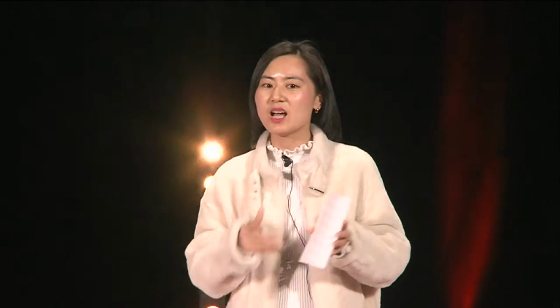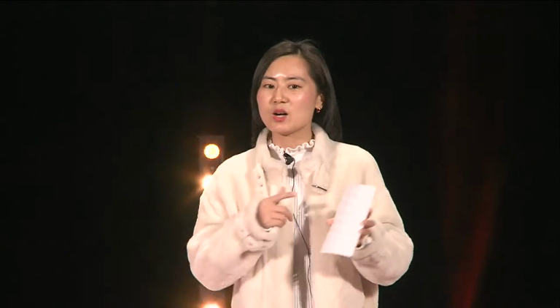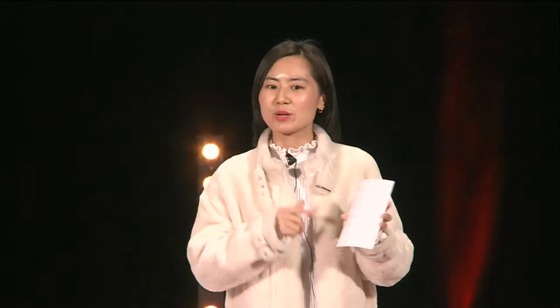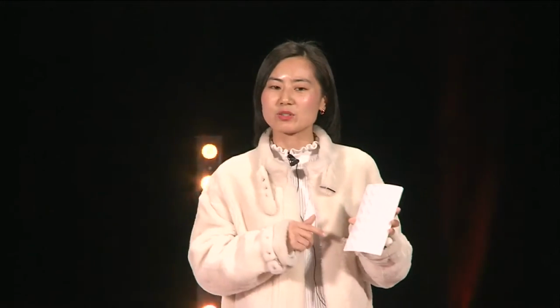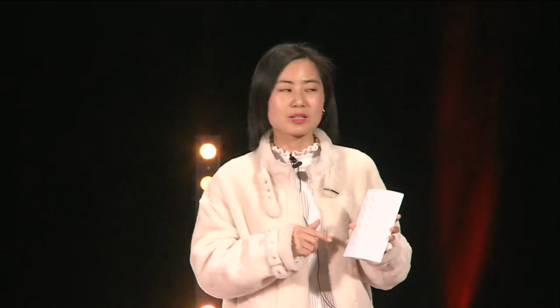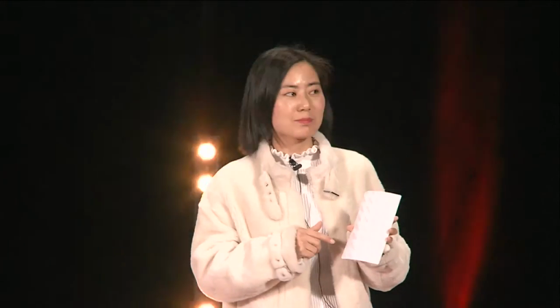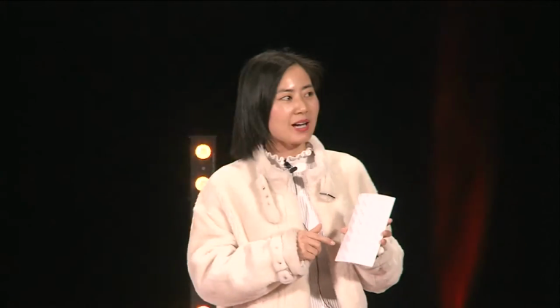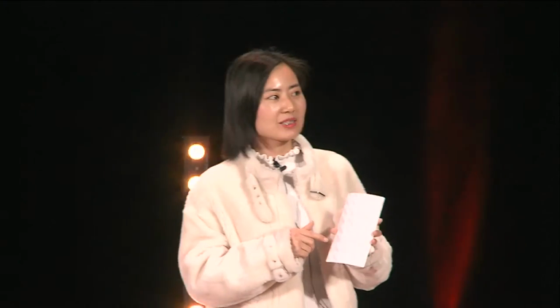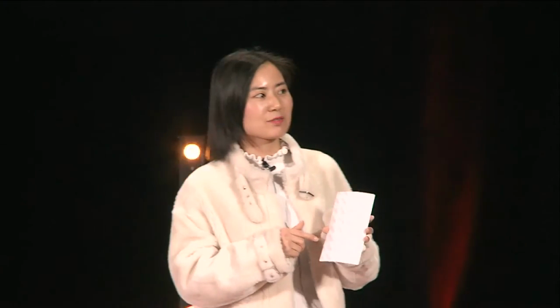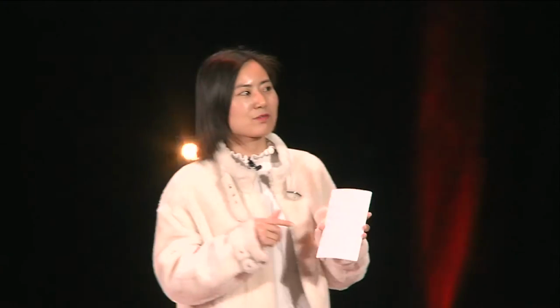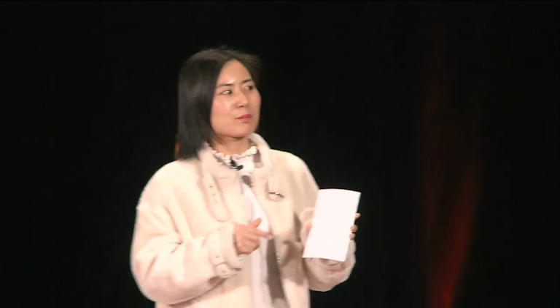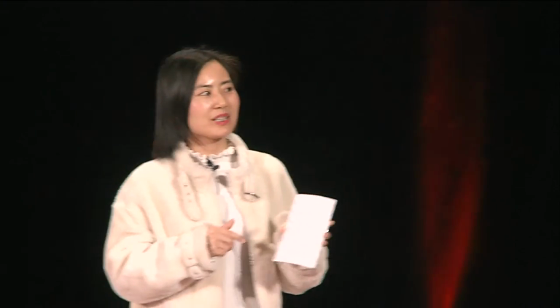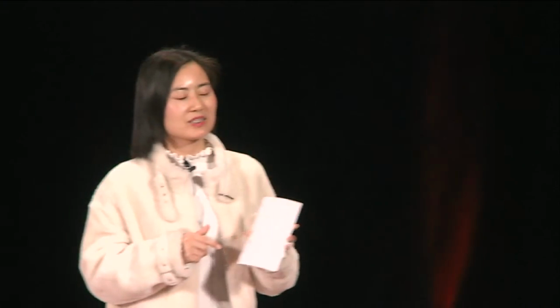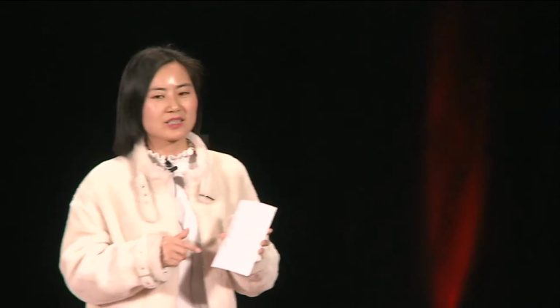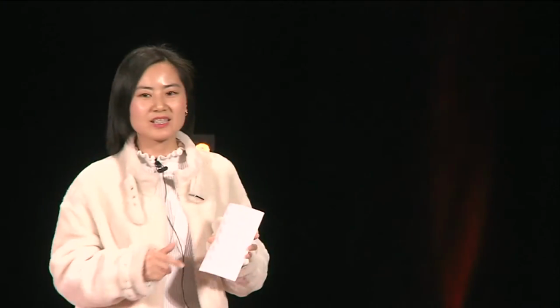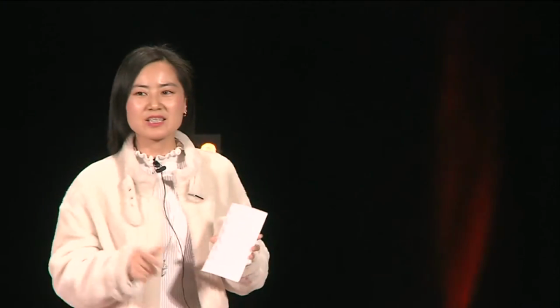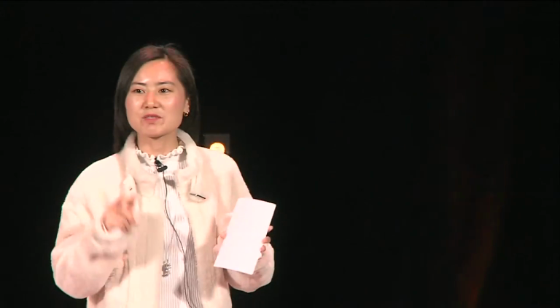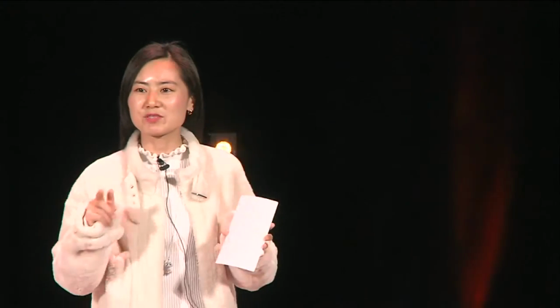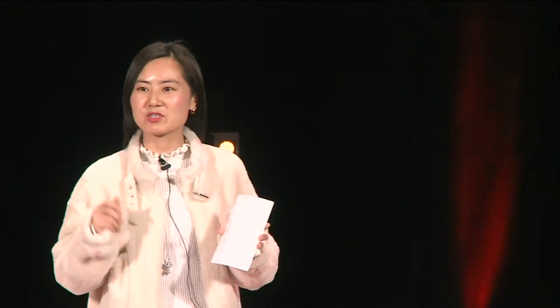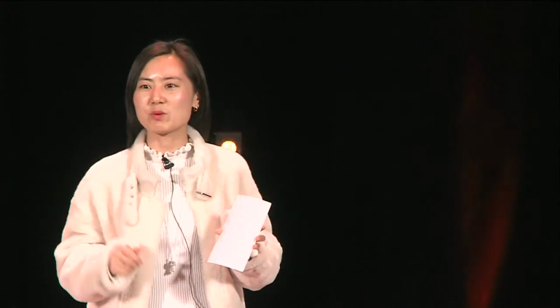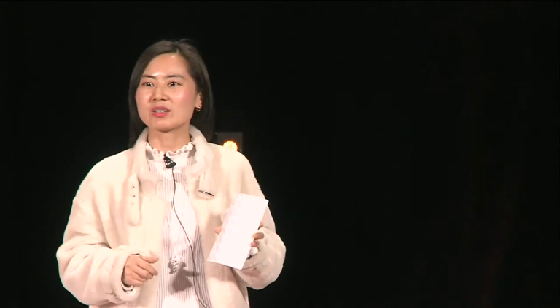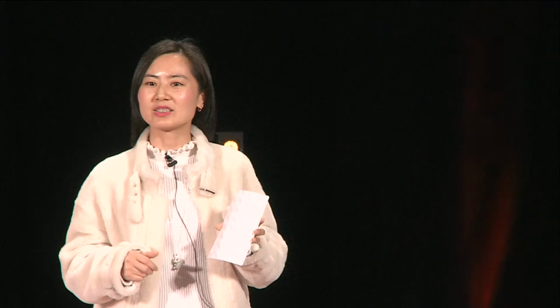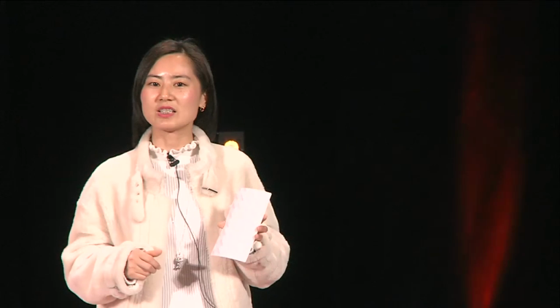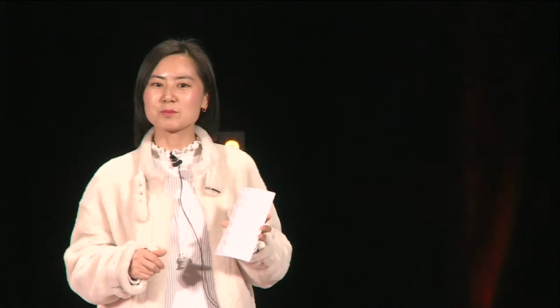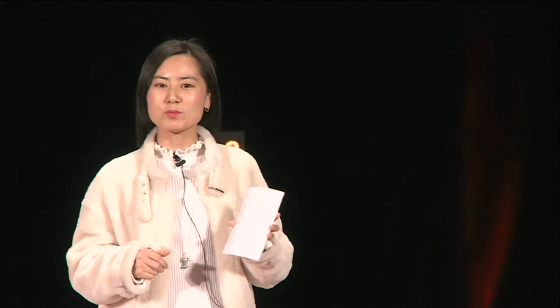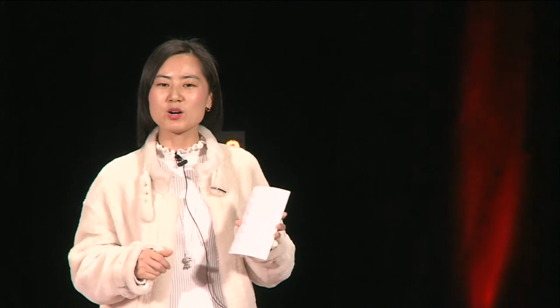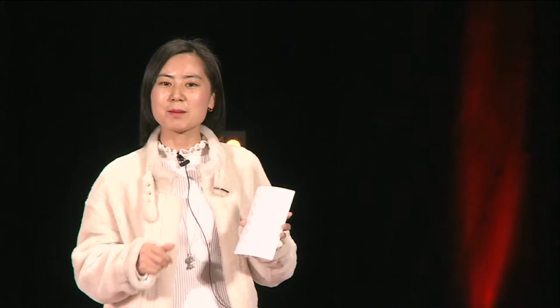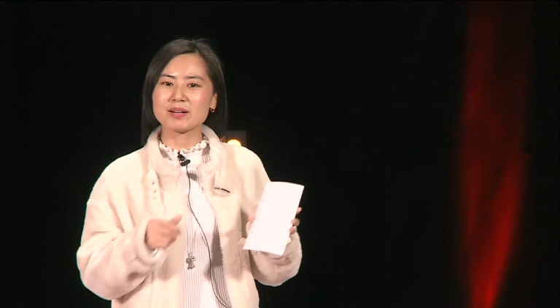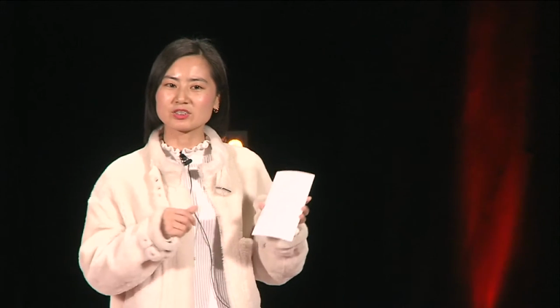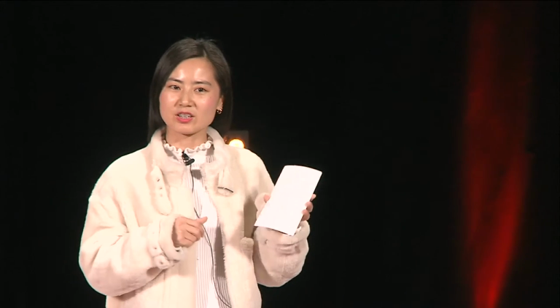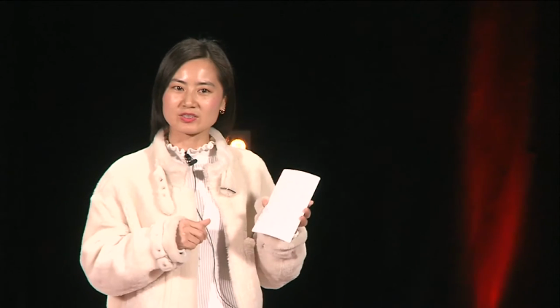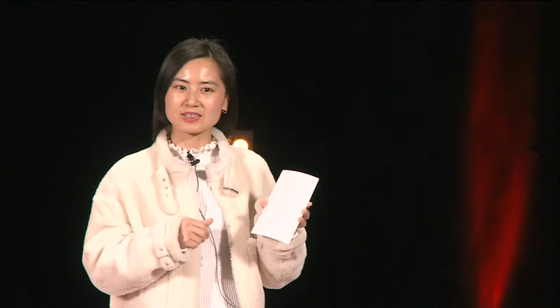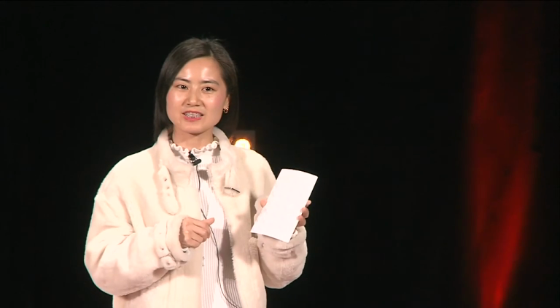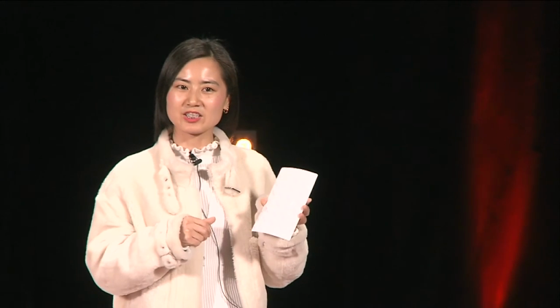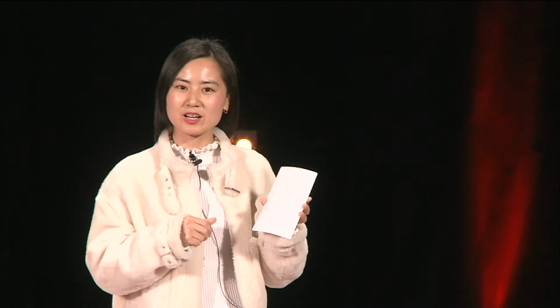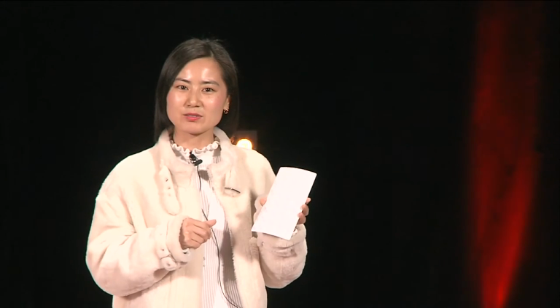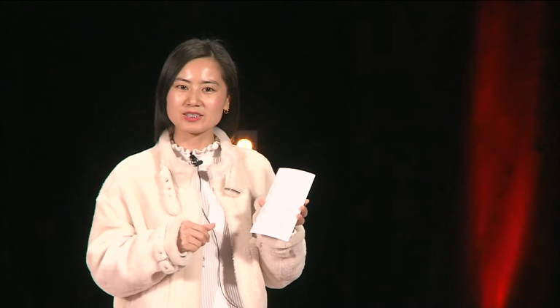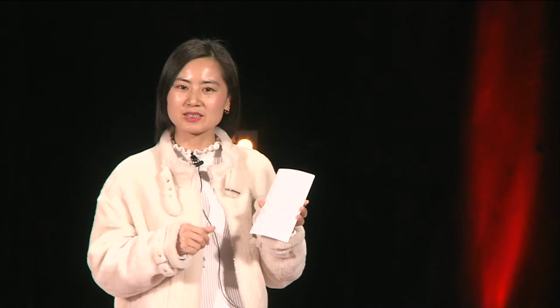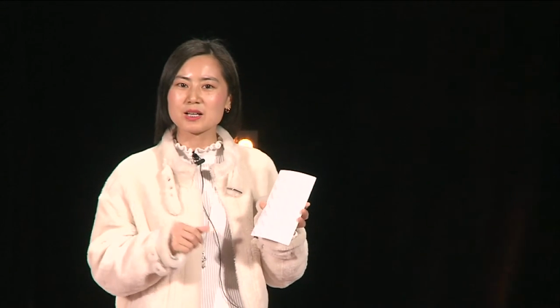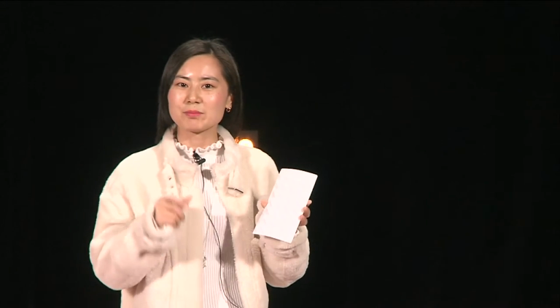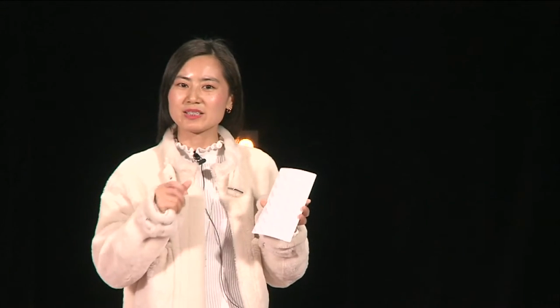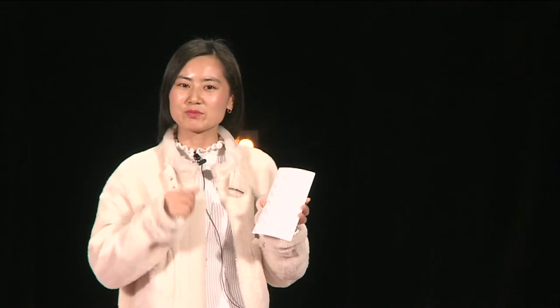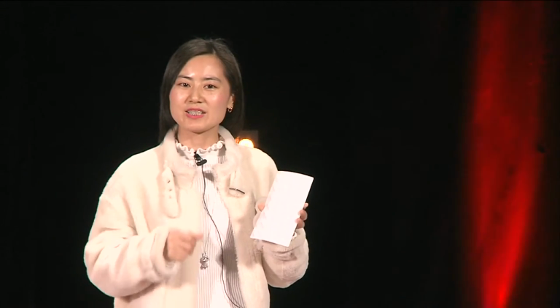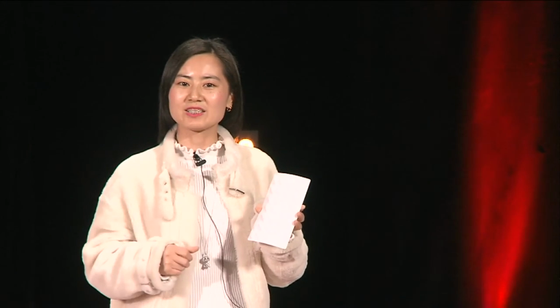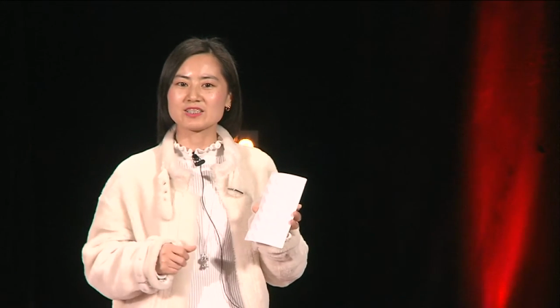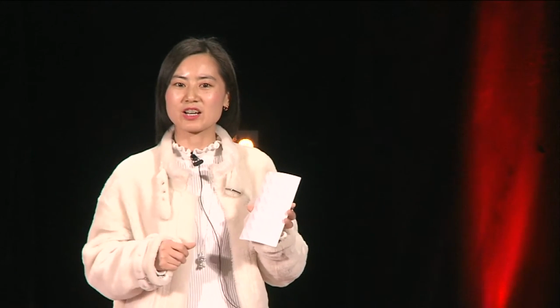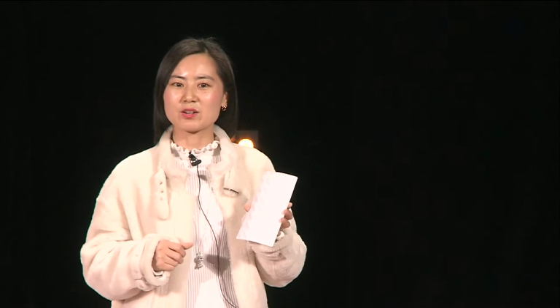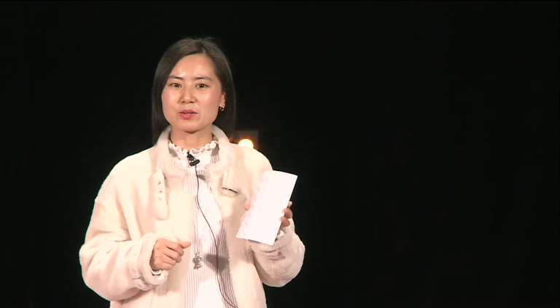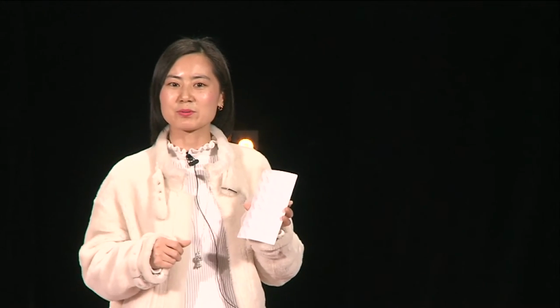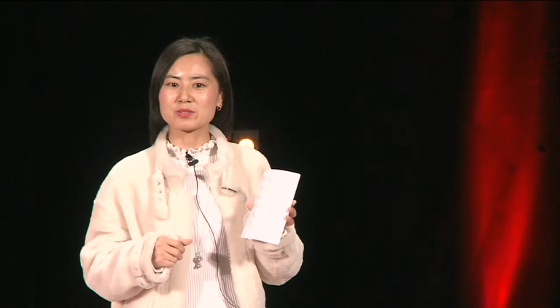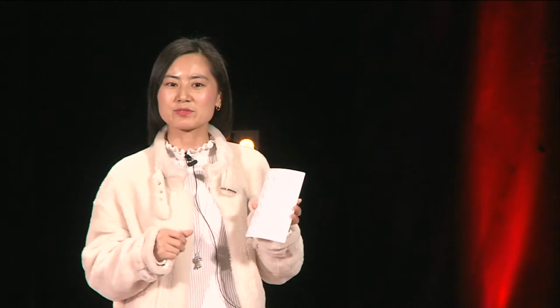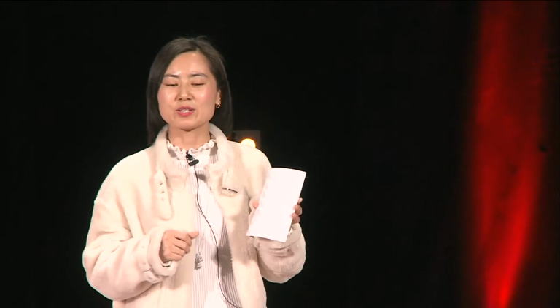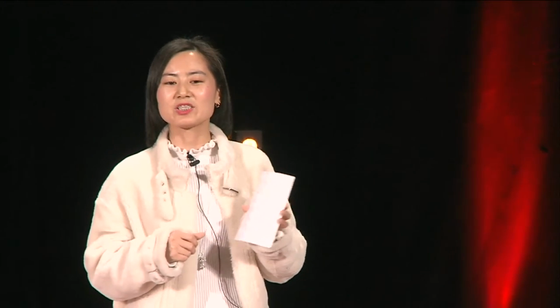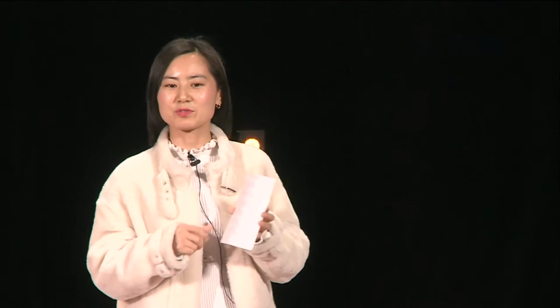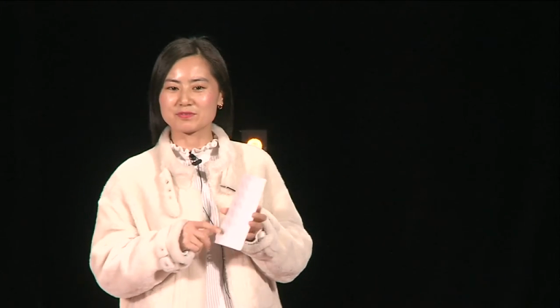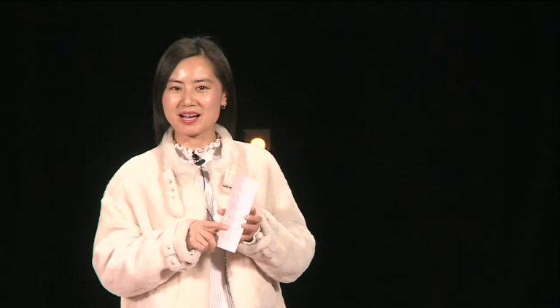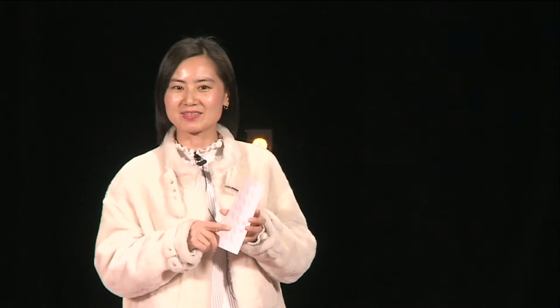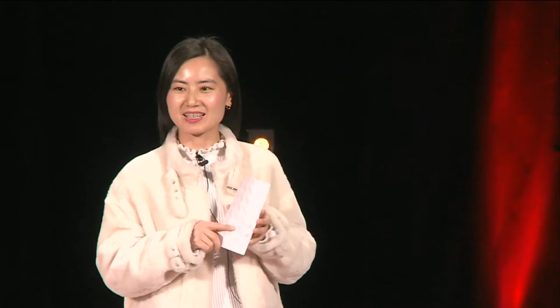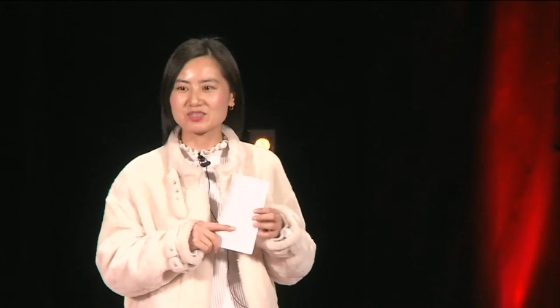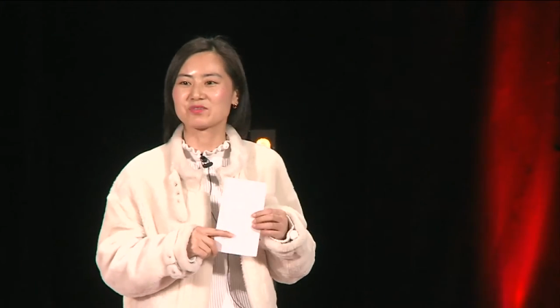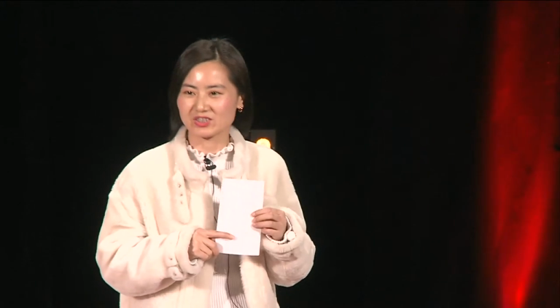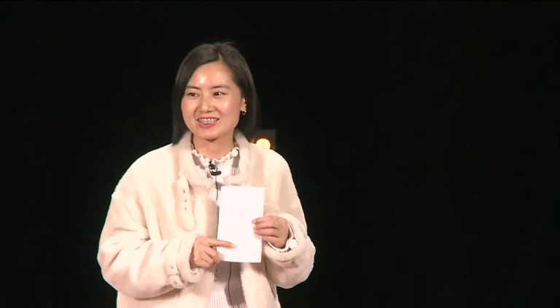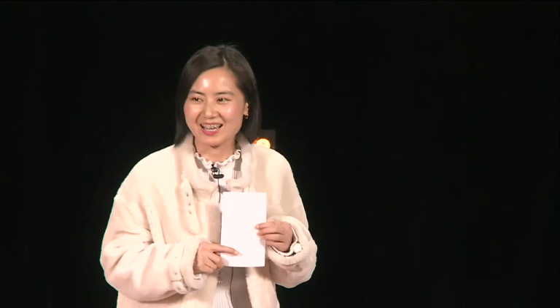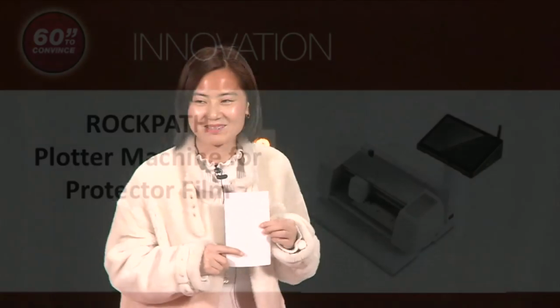We are Rock Pass from Italy. If you want to learn more about our details, please visit our Booth W5. Thanks for your time.